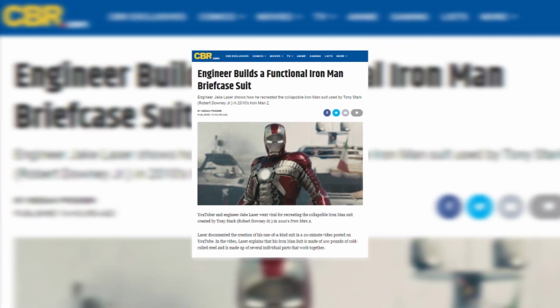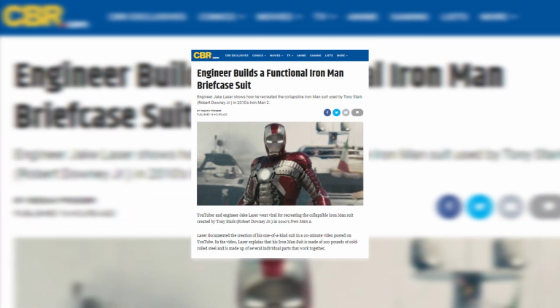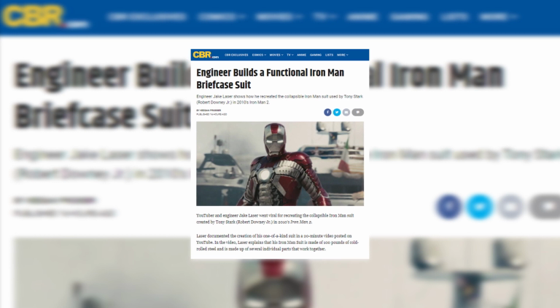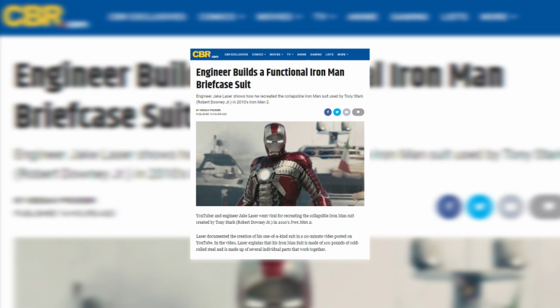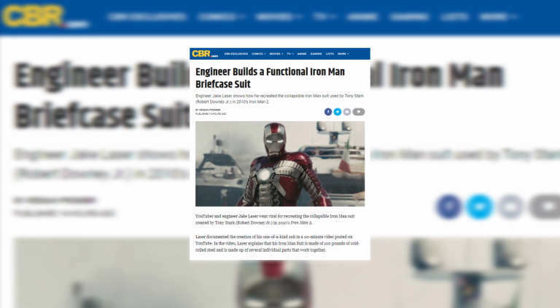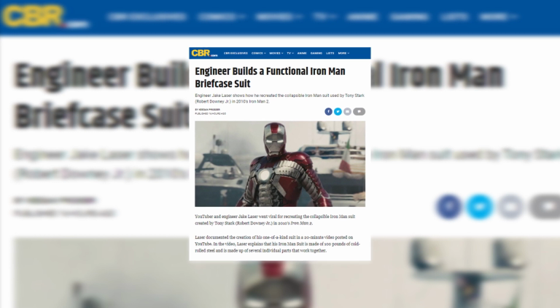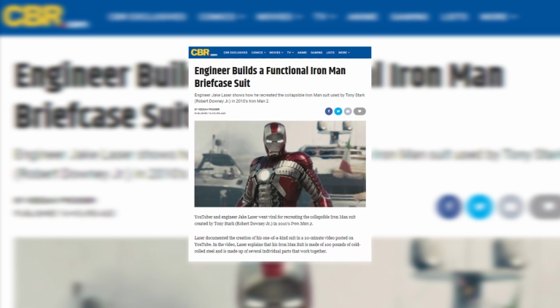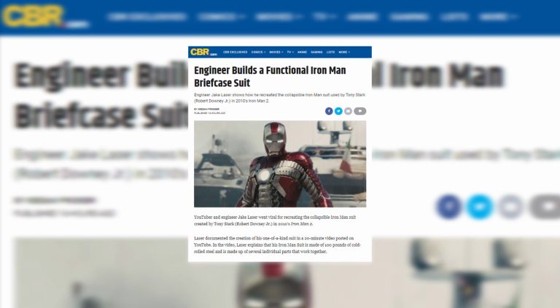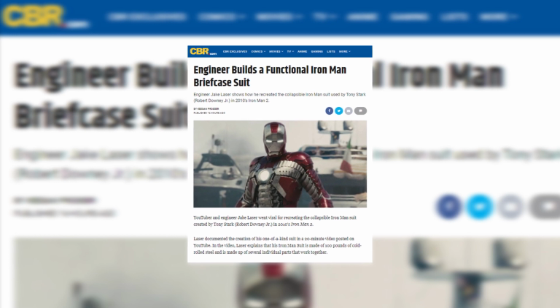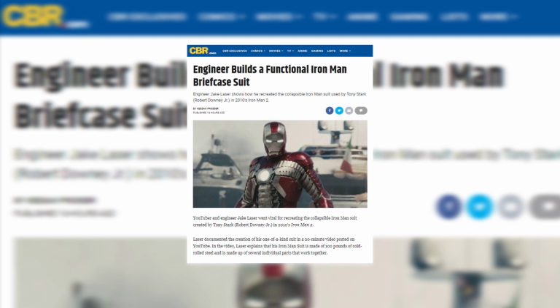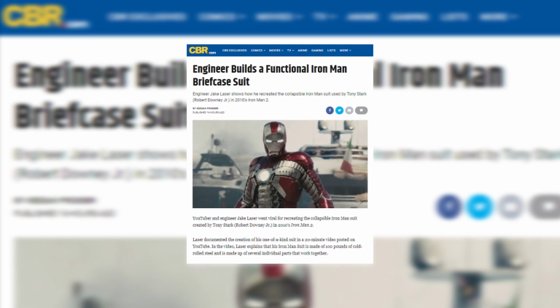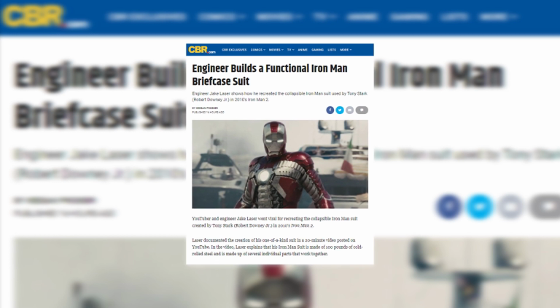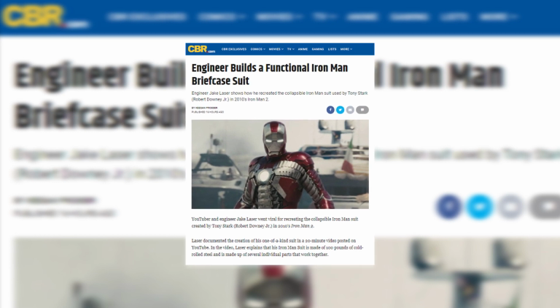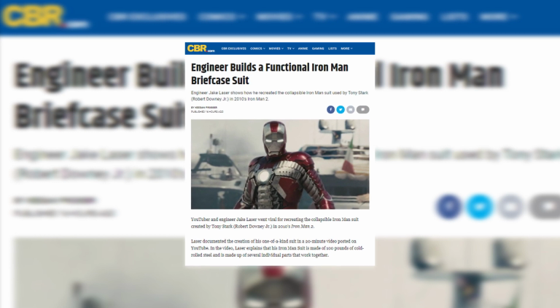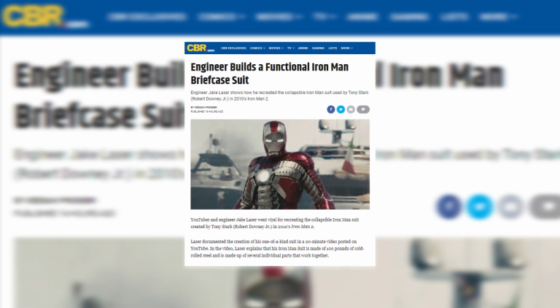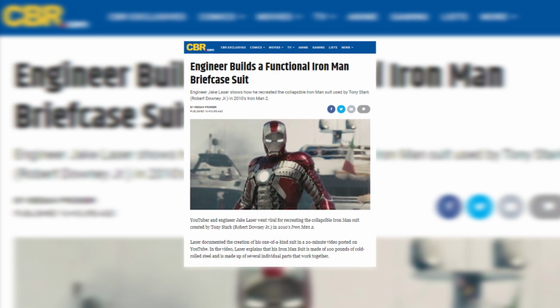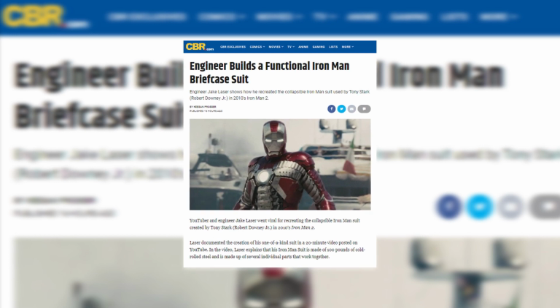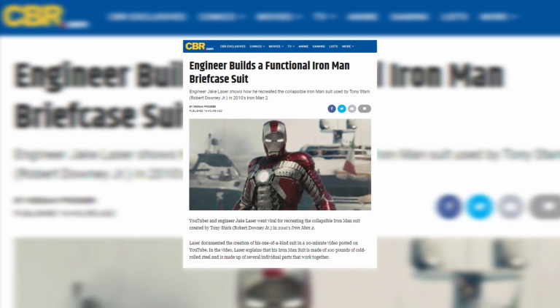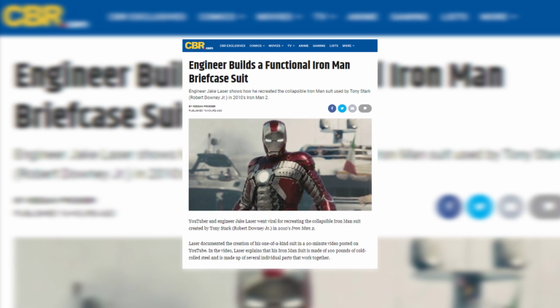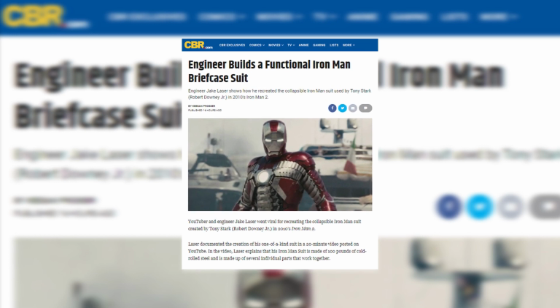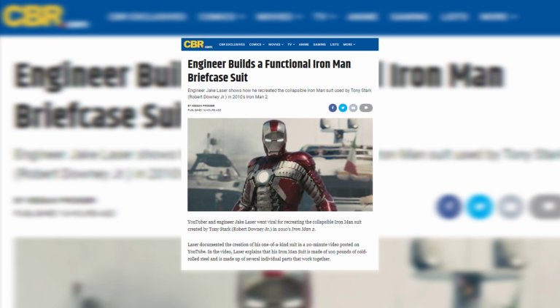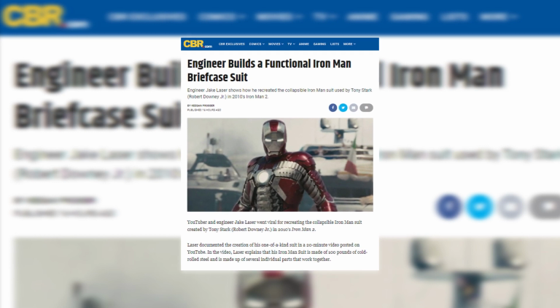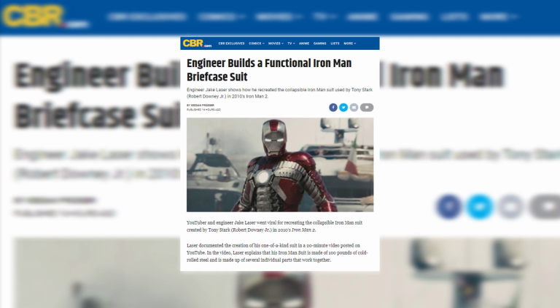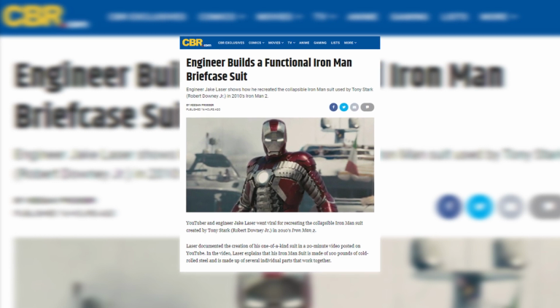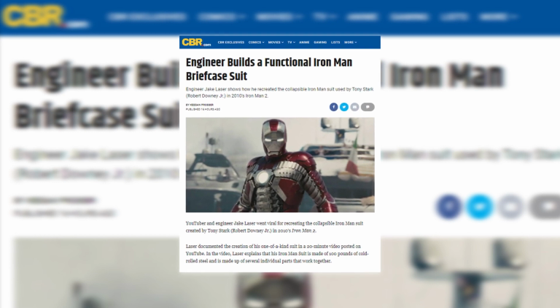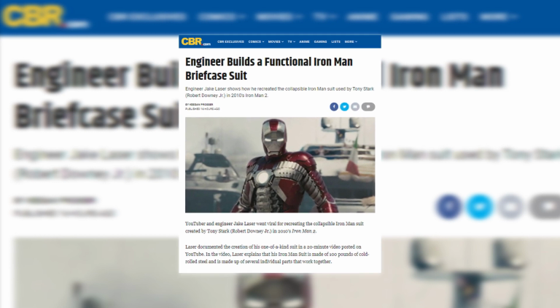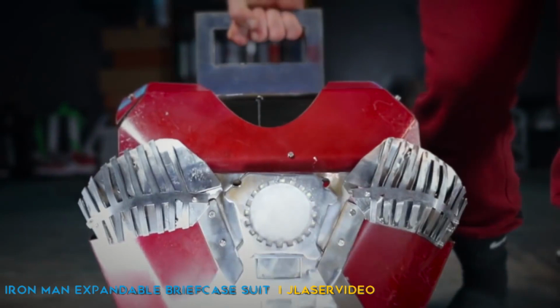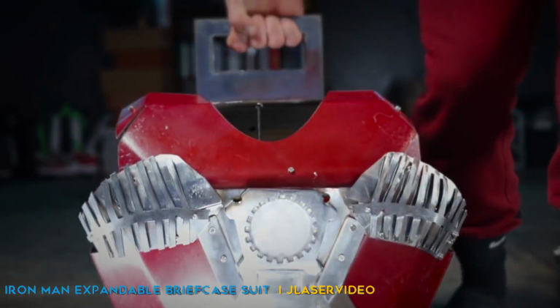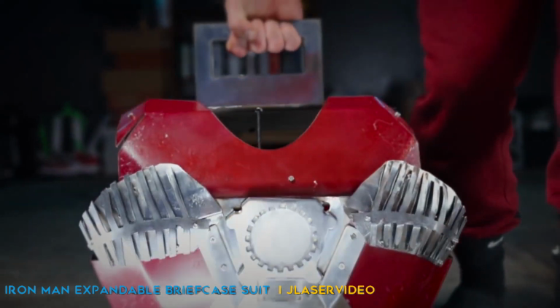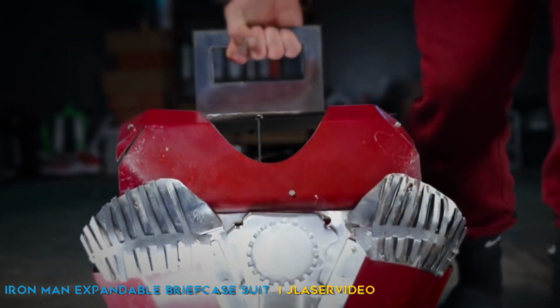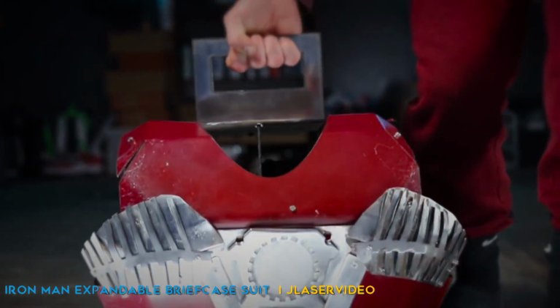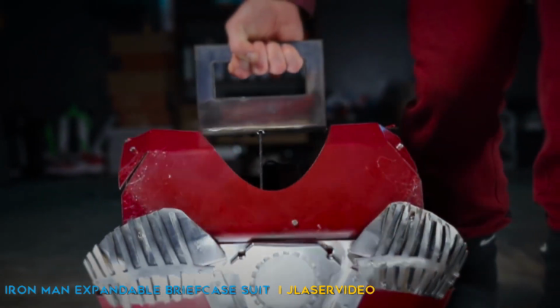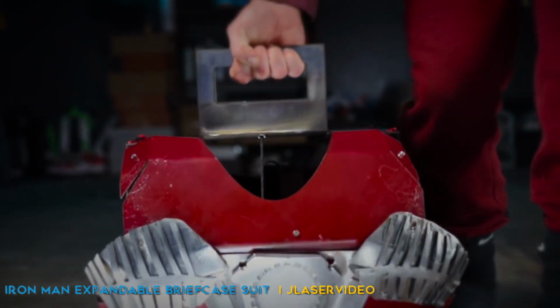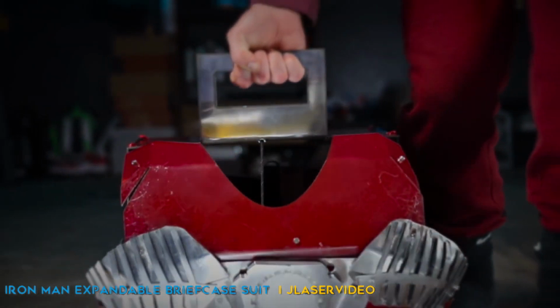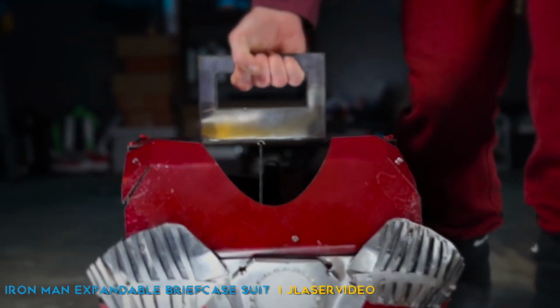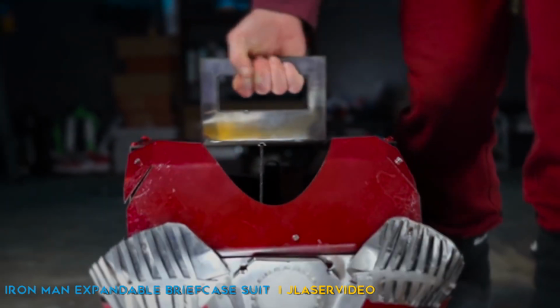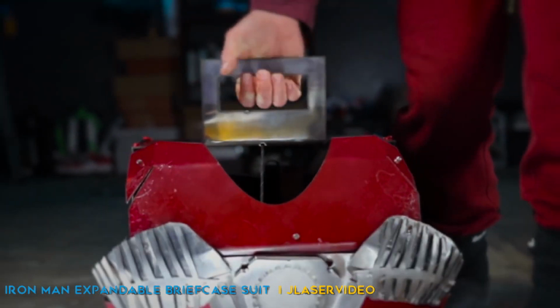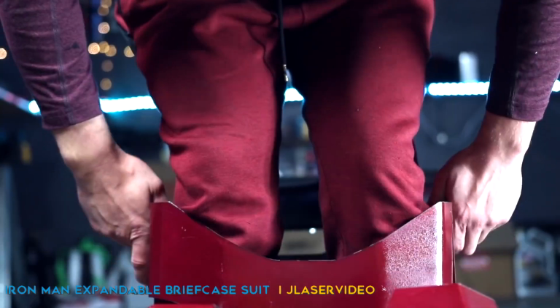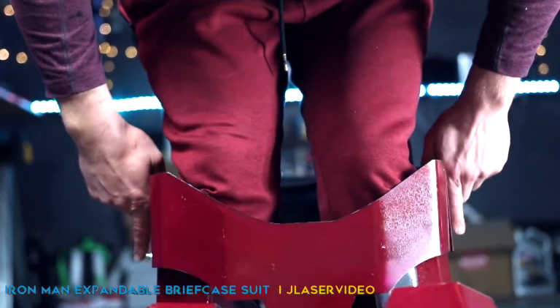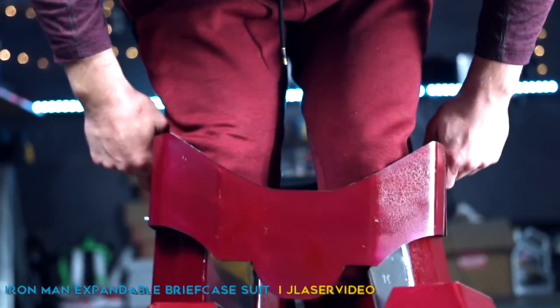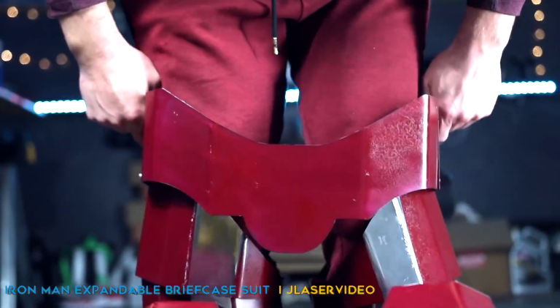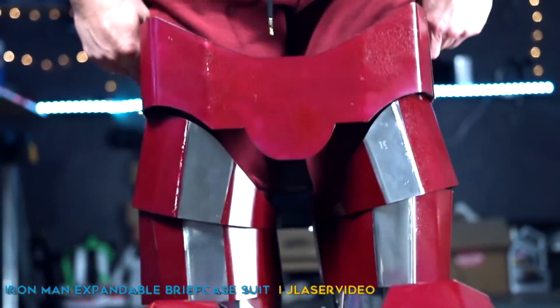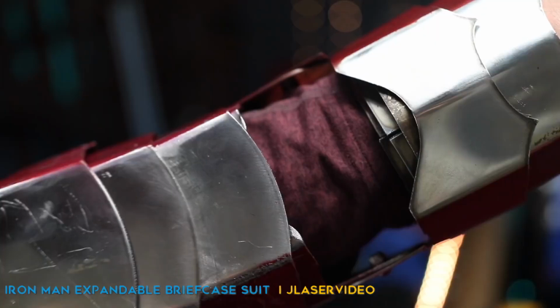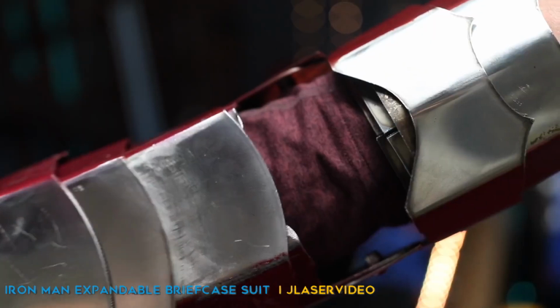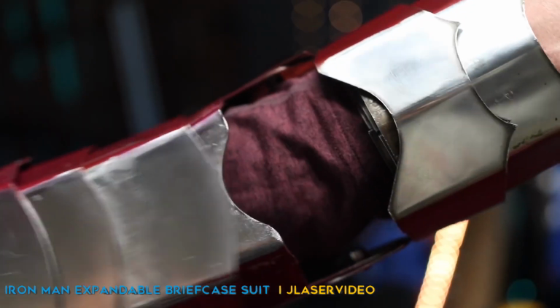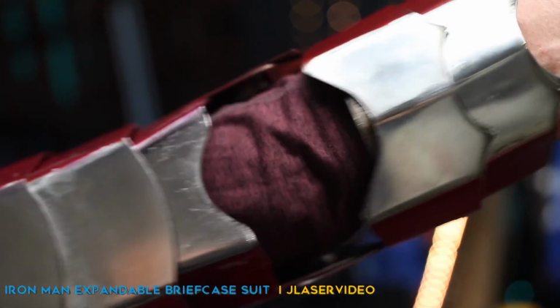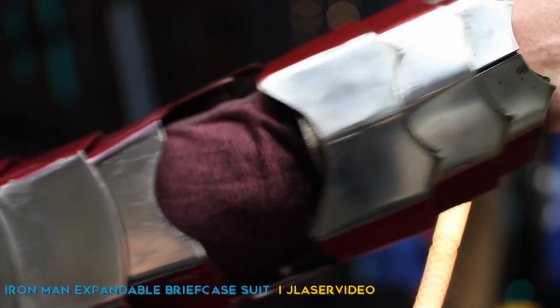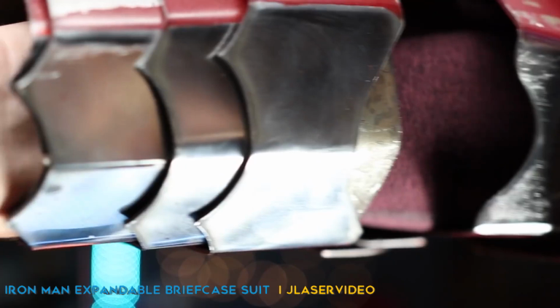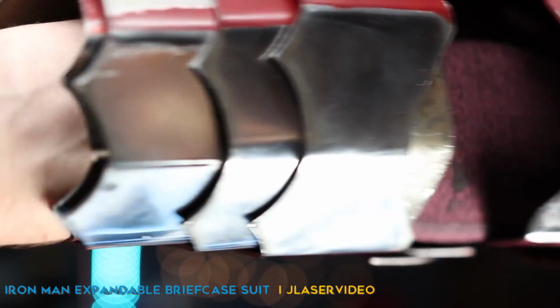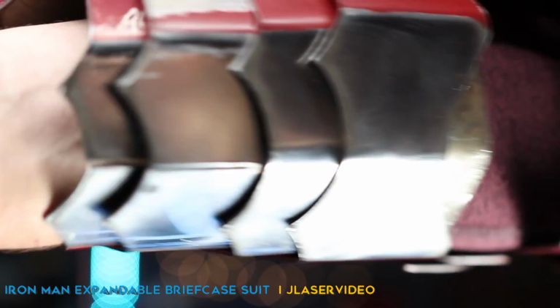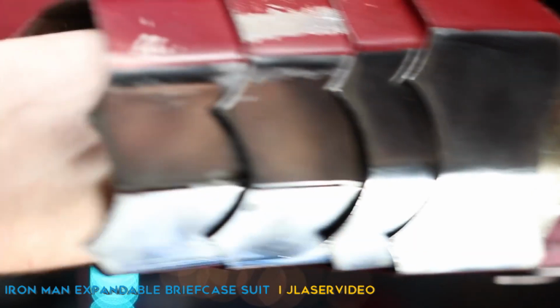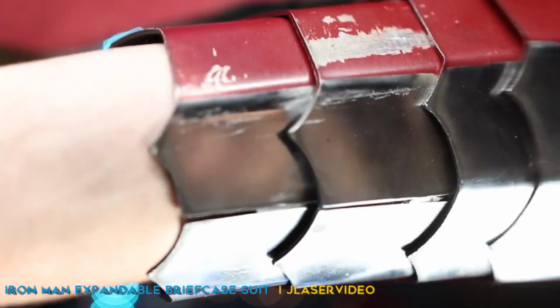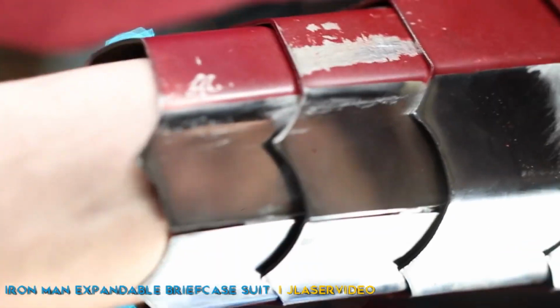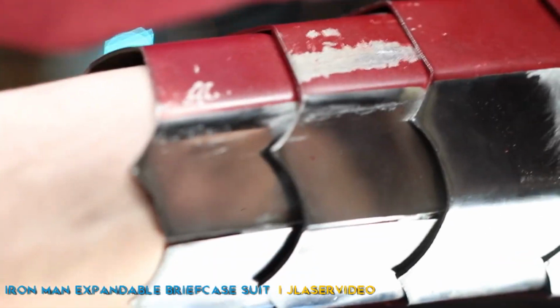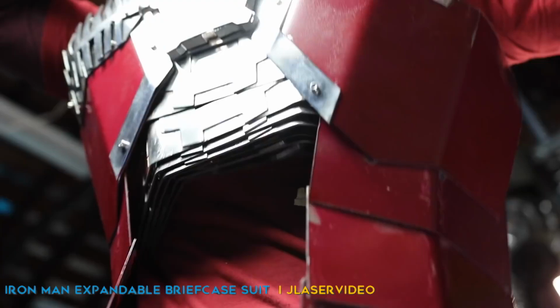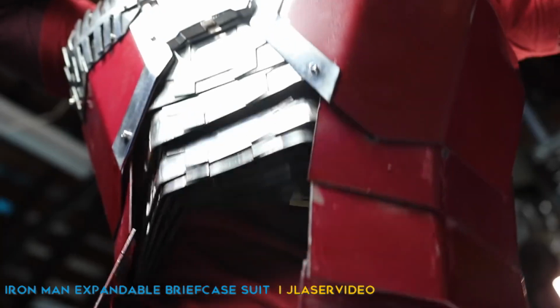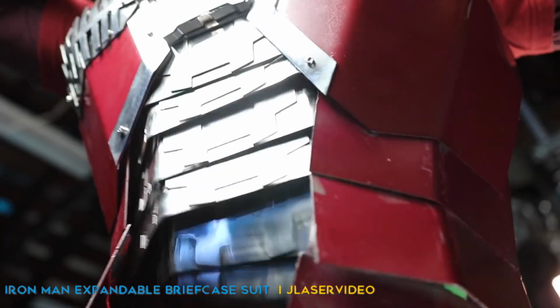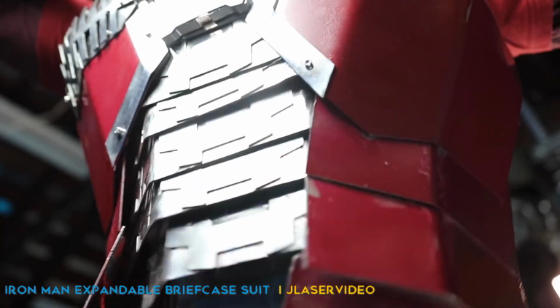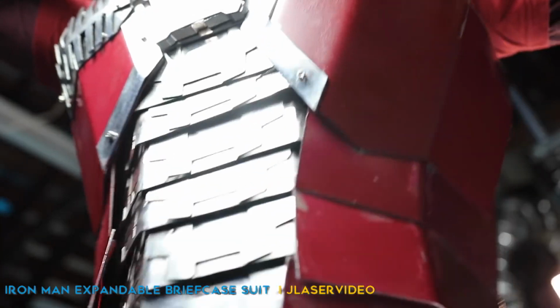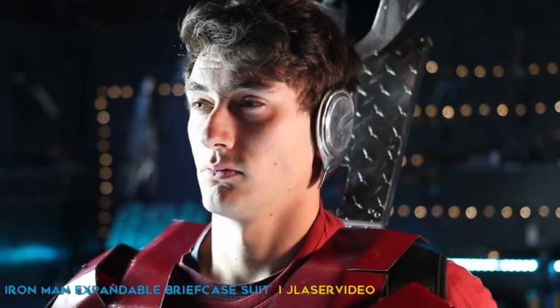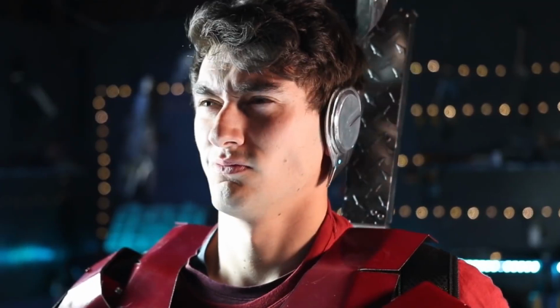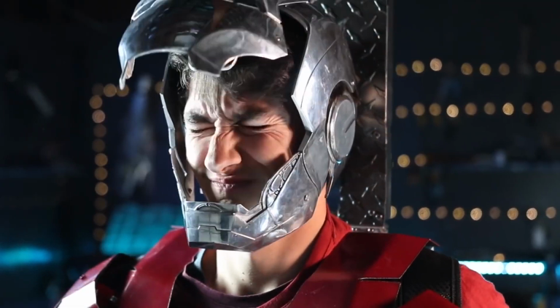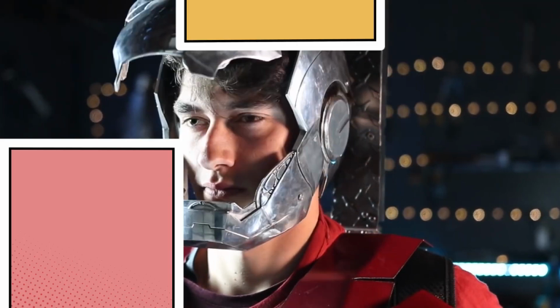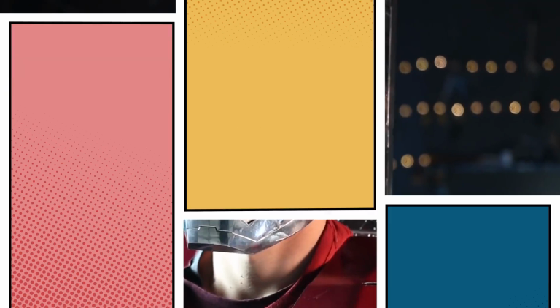Just ask YouTuber and engineer Jake Laser, who went viral for recreating the collapsible Iron Man suit created by Tony Stark in 2010's Iron Man 2.